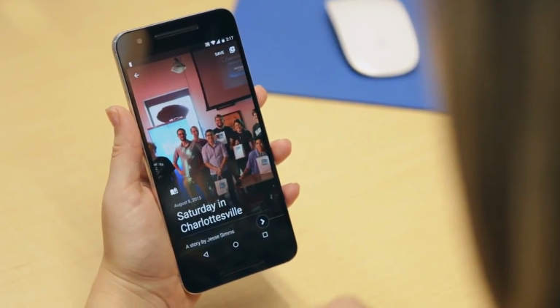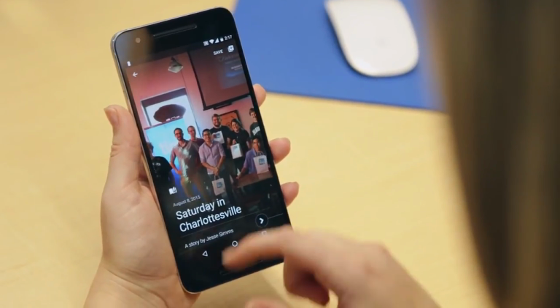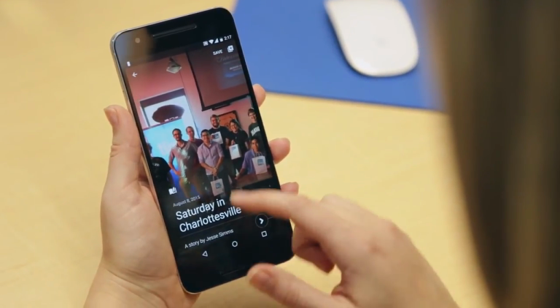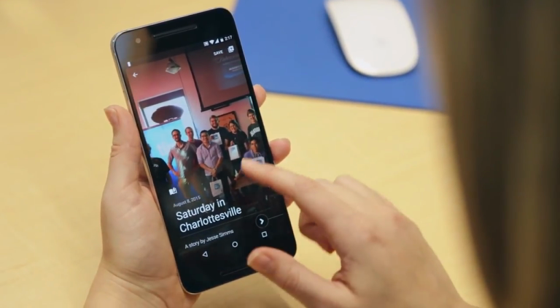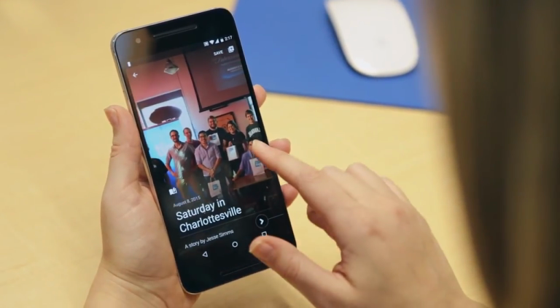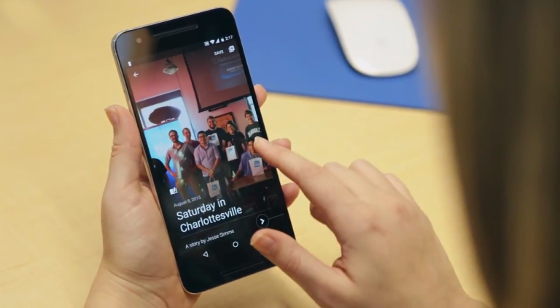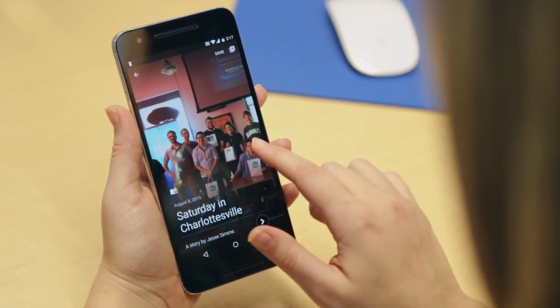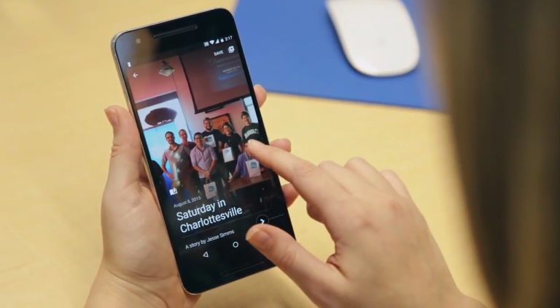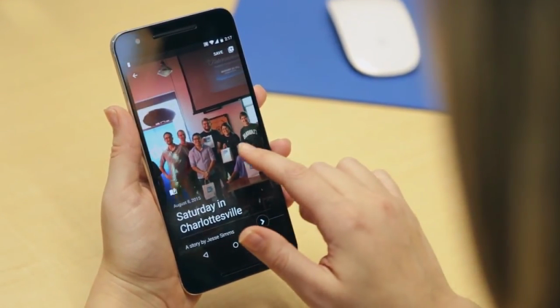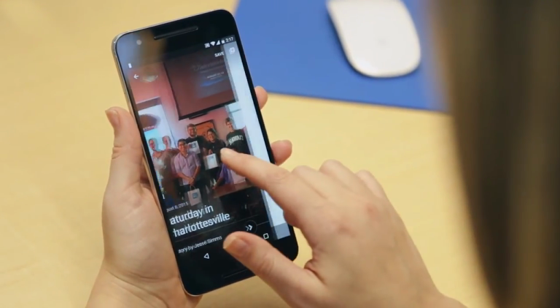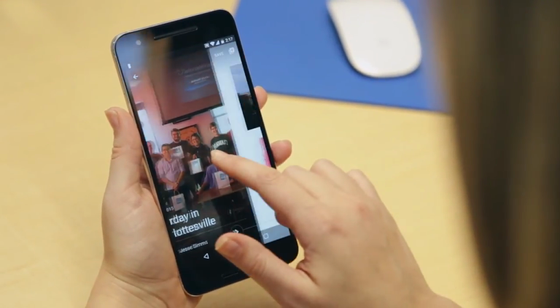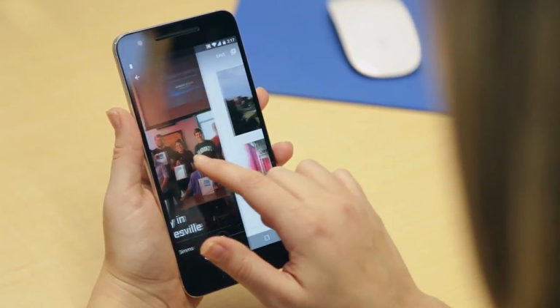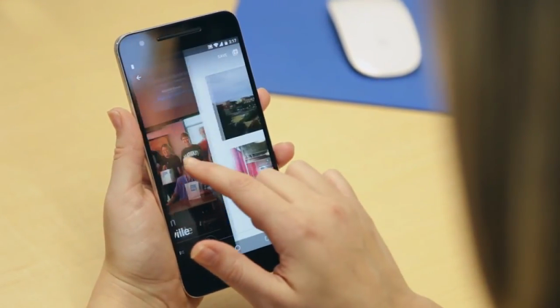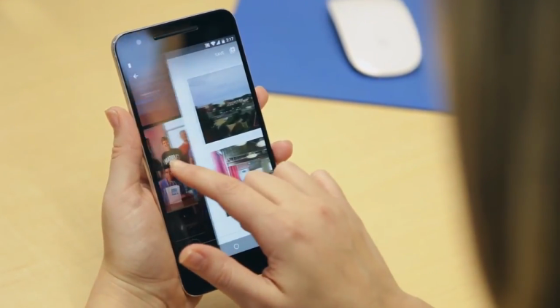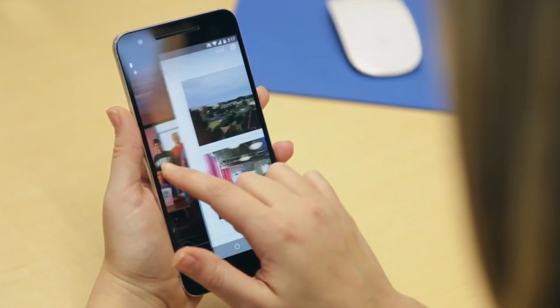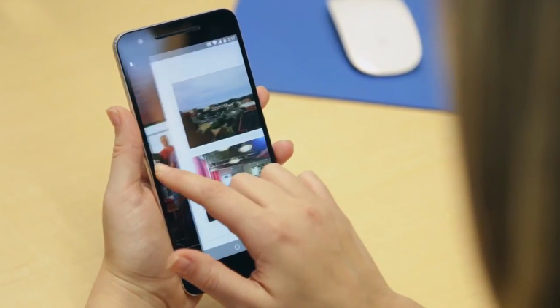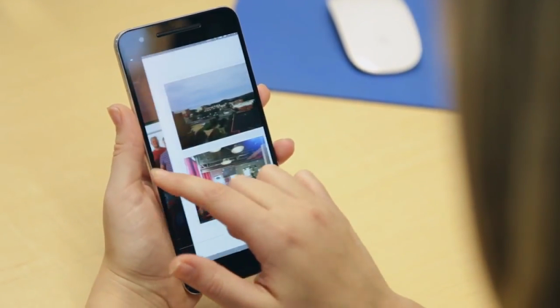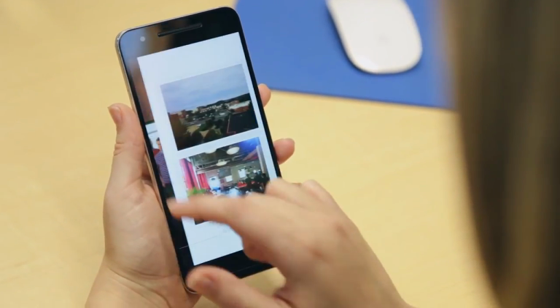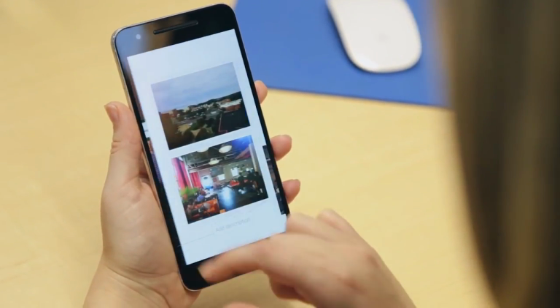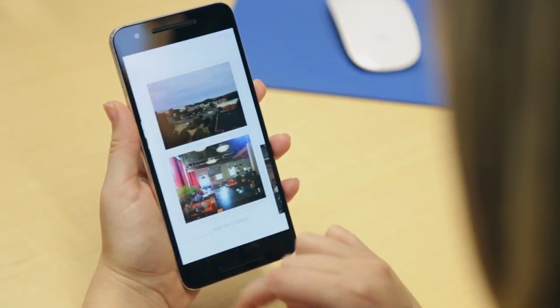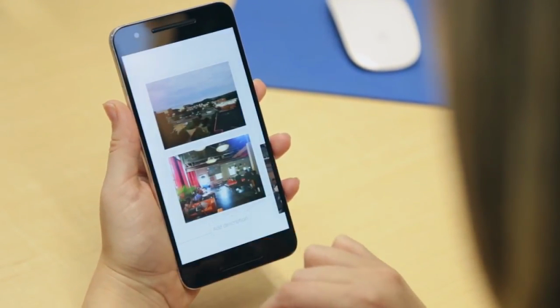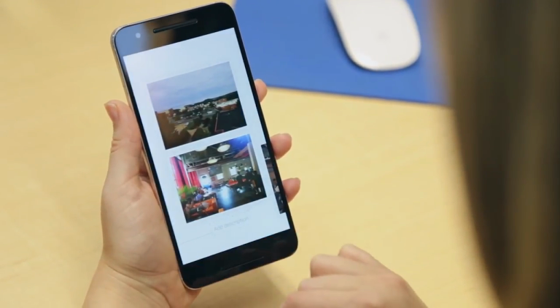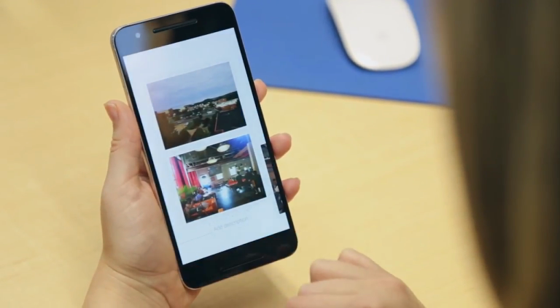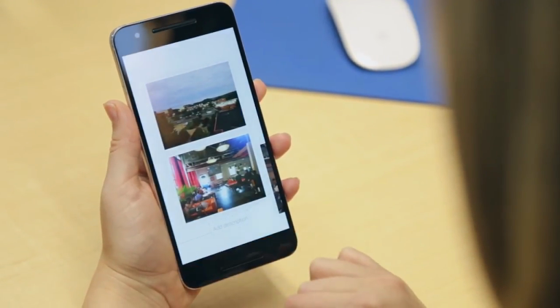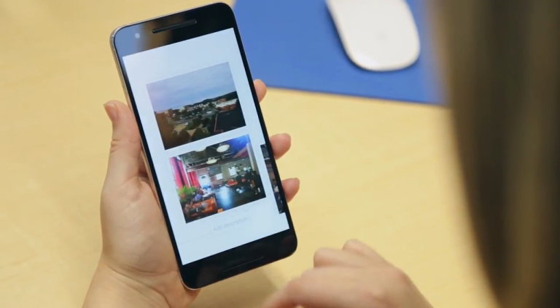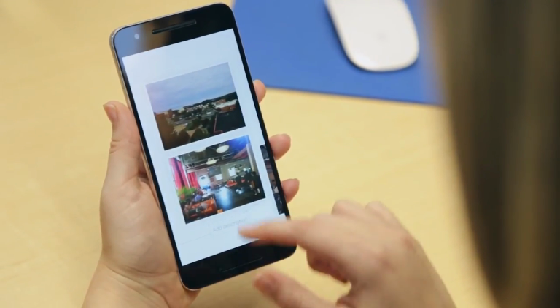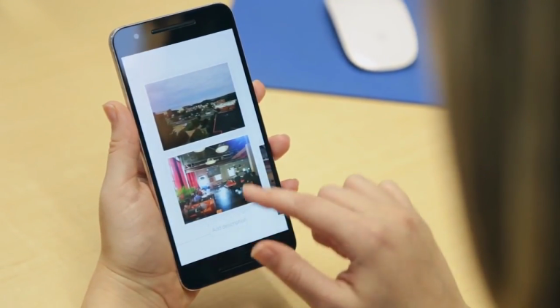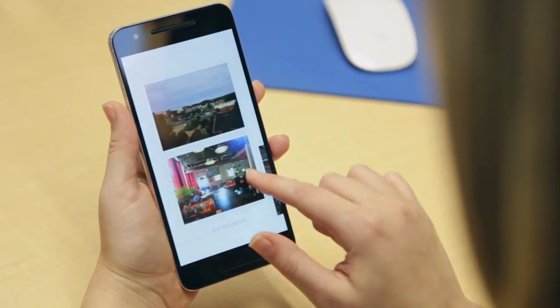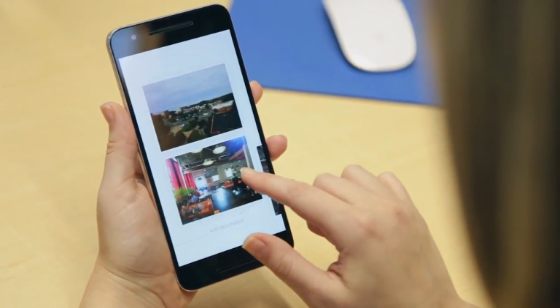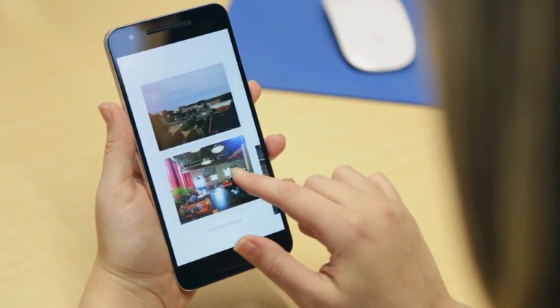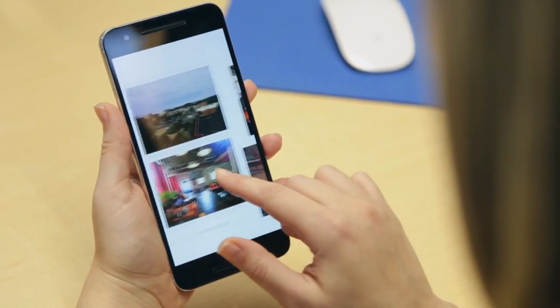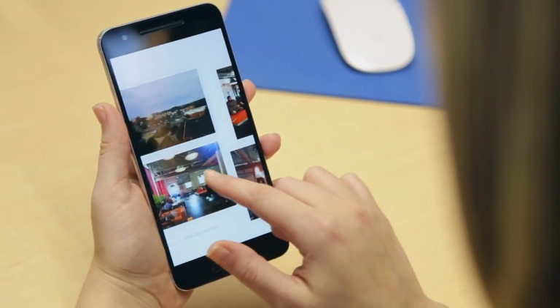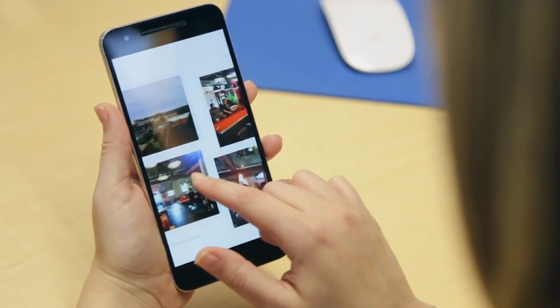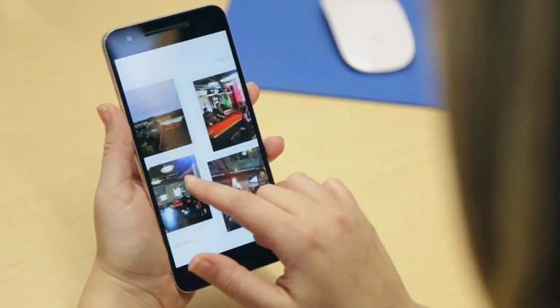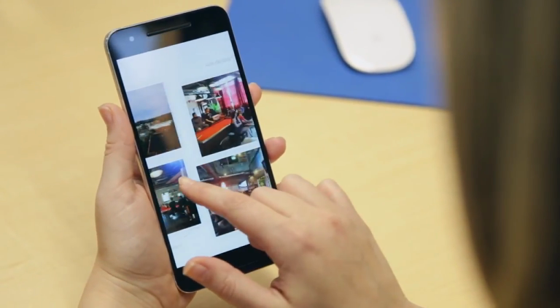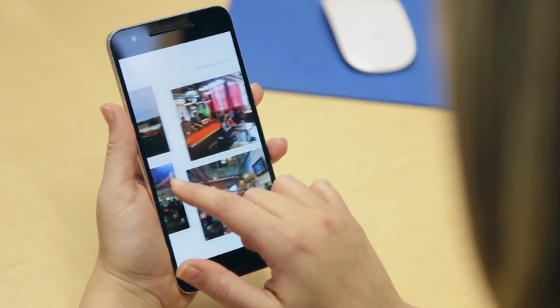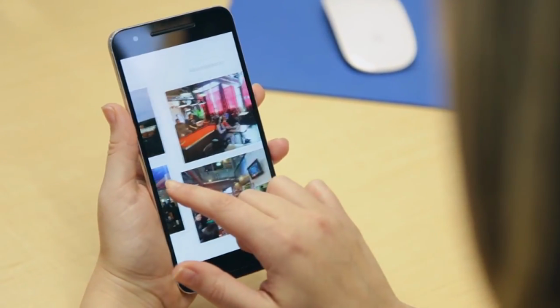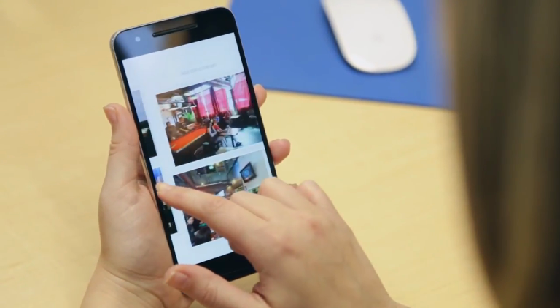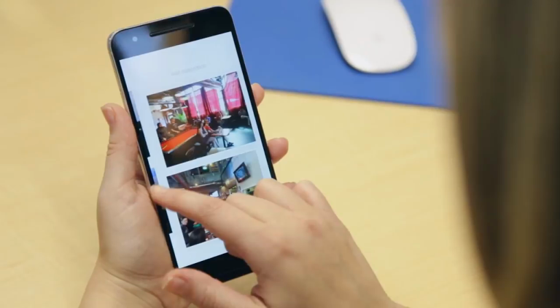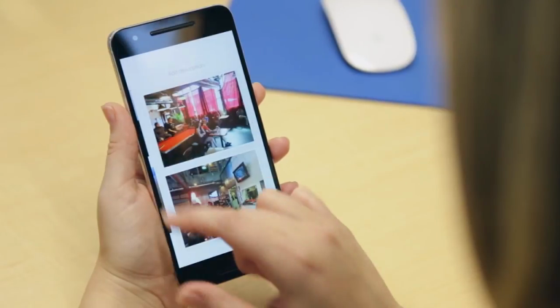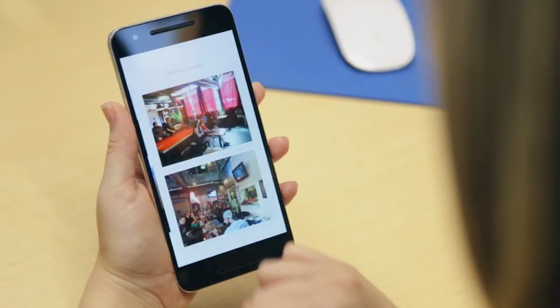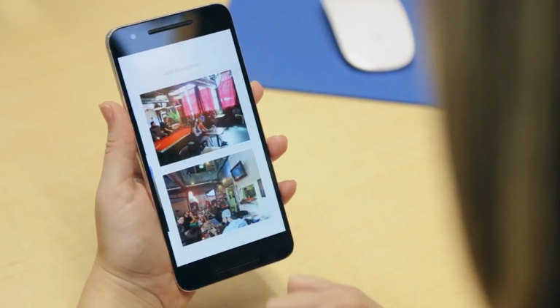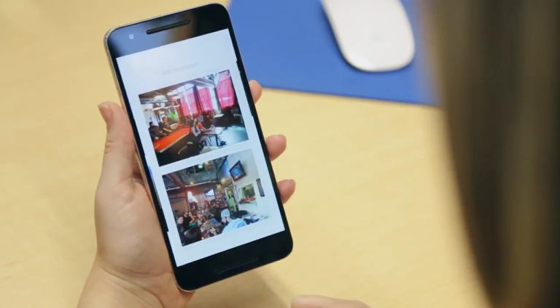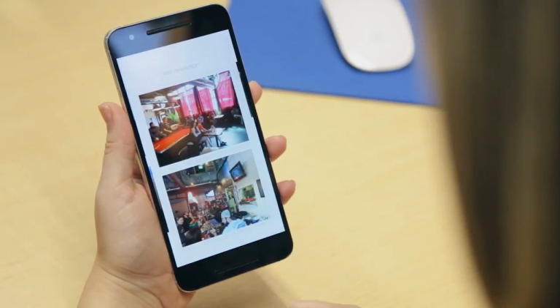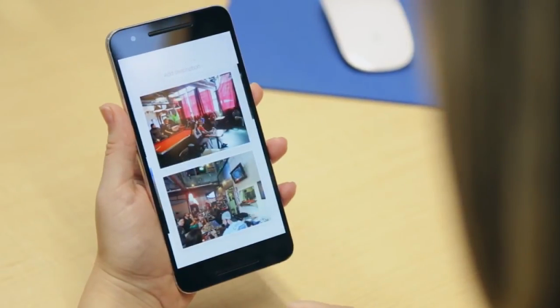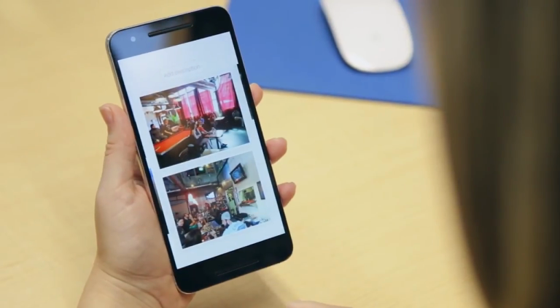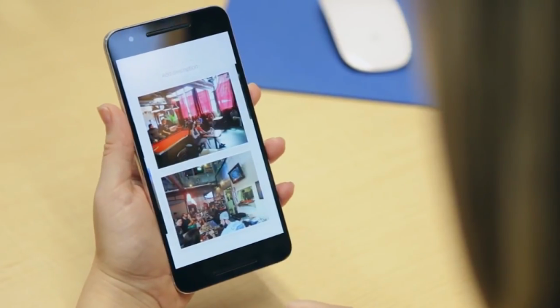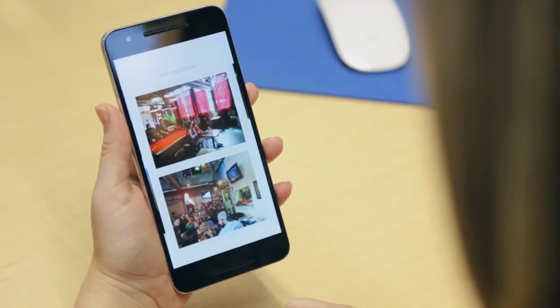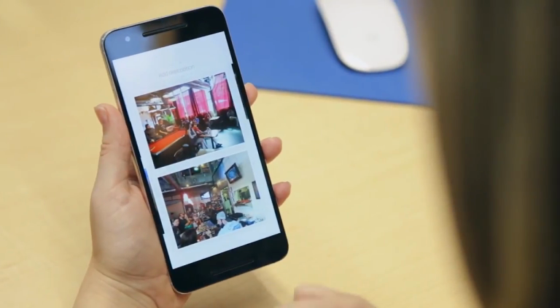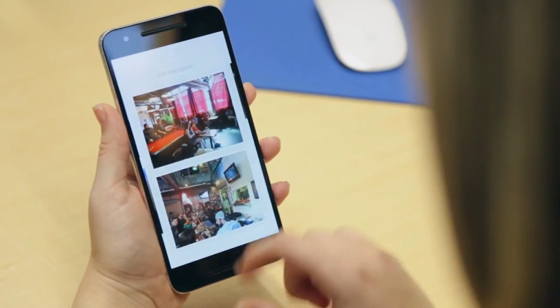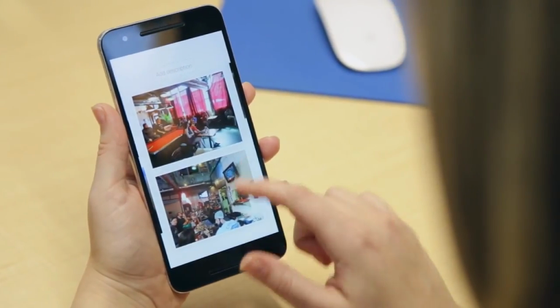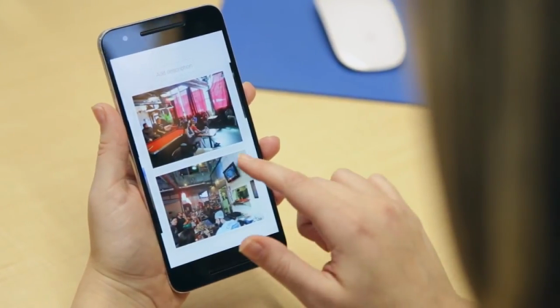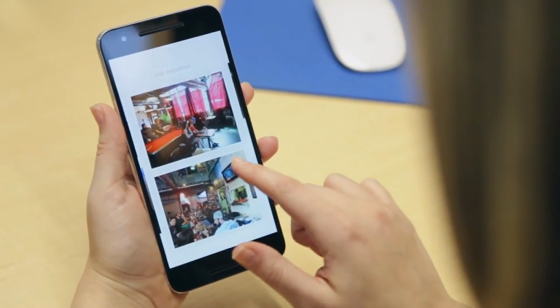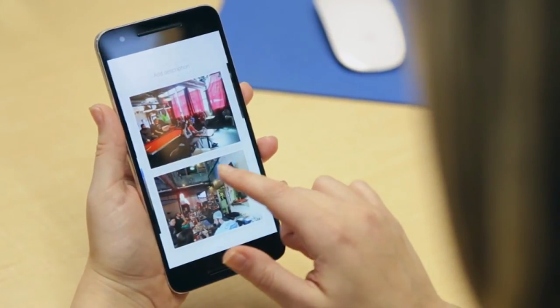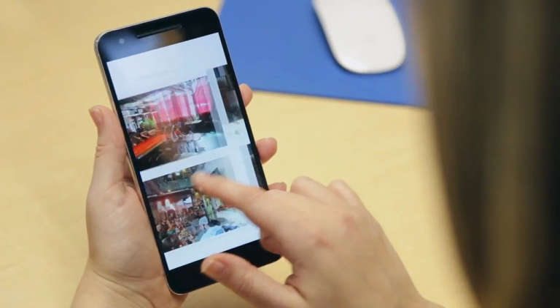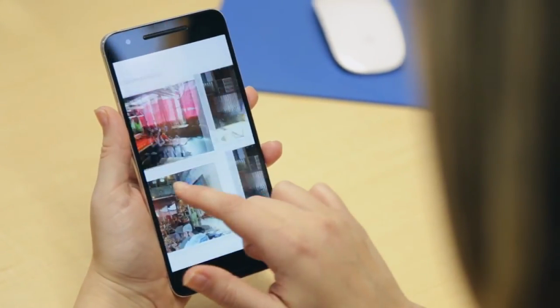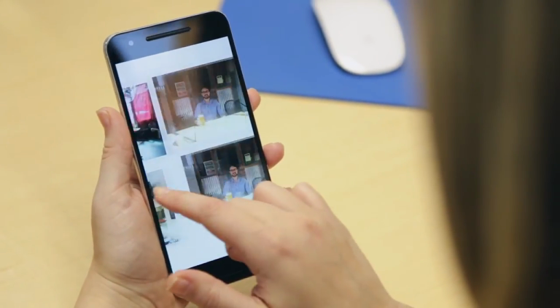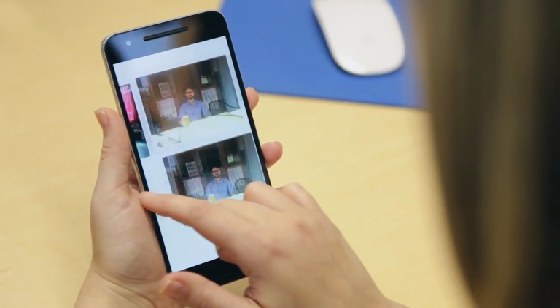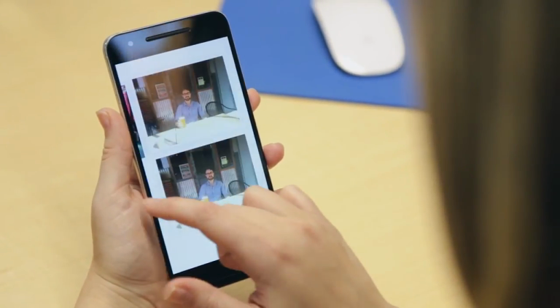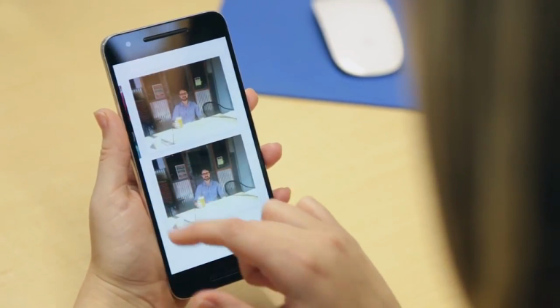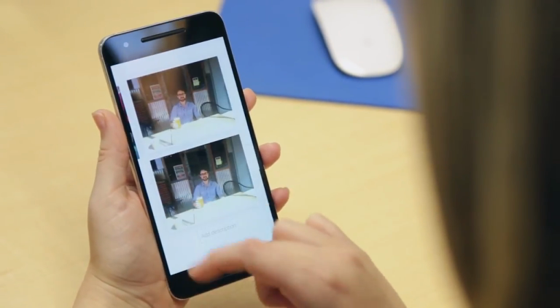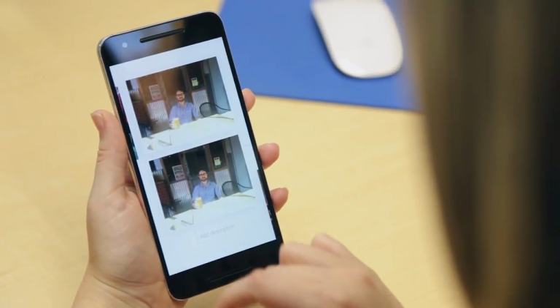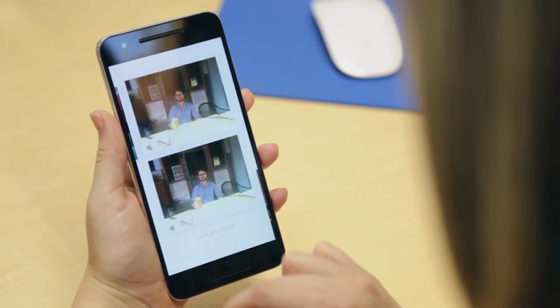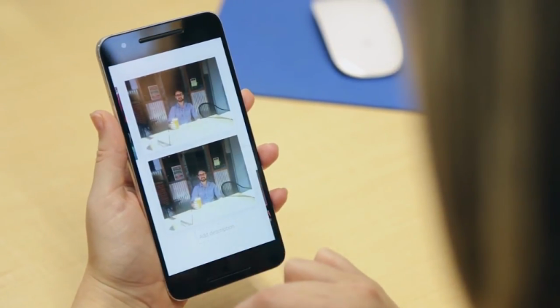Discover collages, stories, animated GIFs, and more. Some are wonderful, some are weird, and it's definitely worth a look.